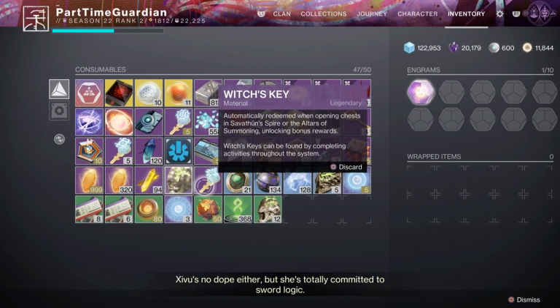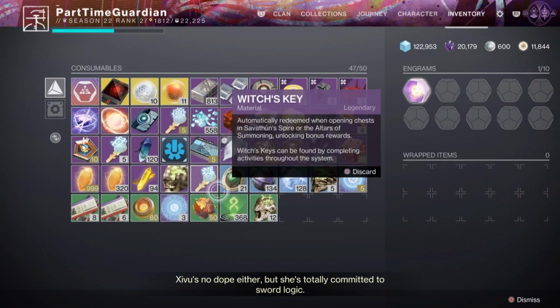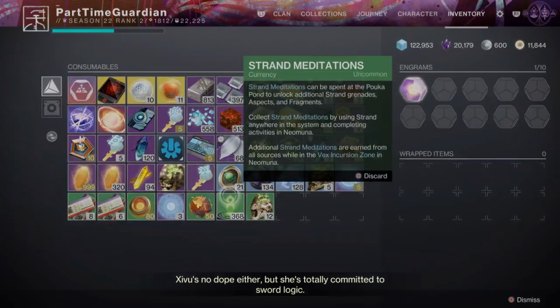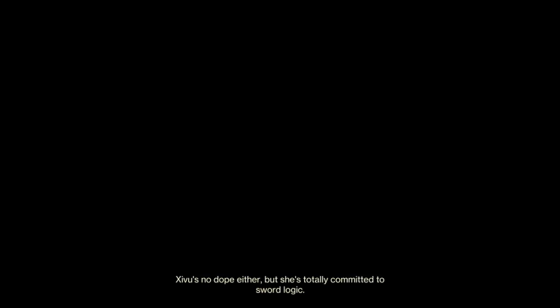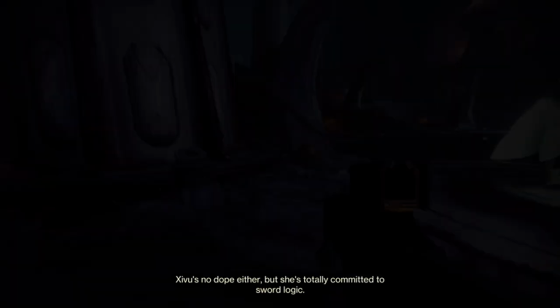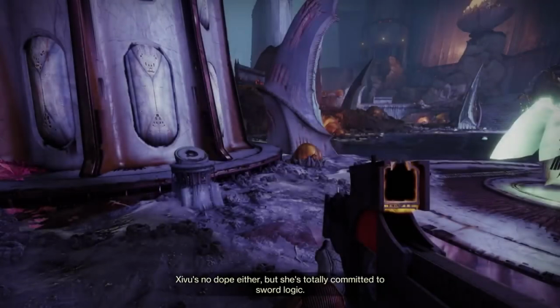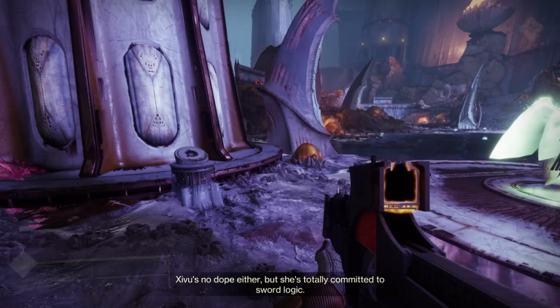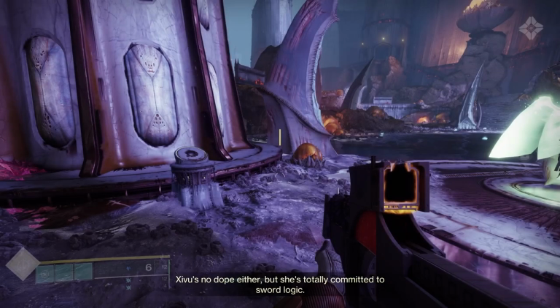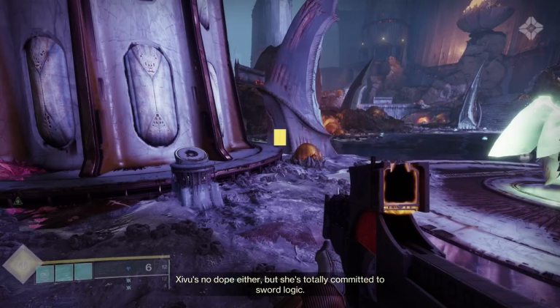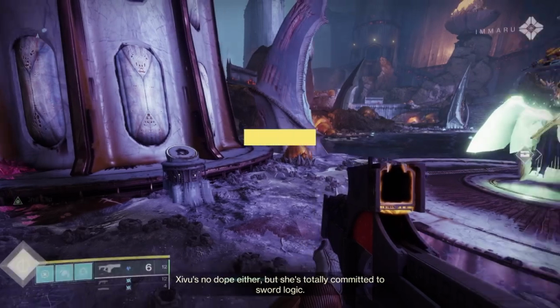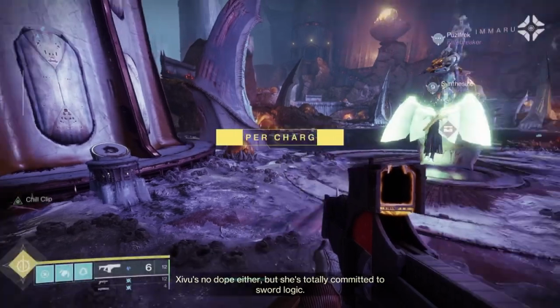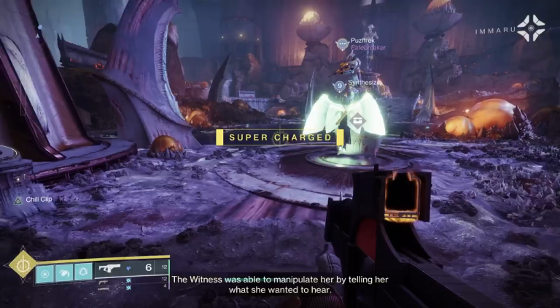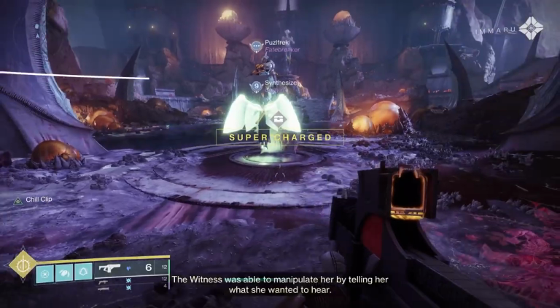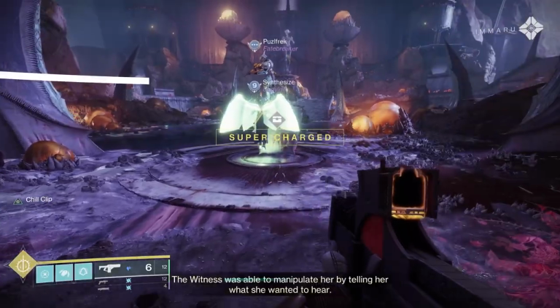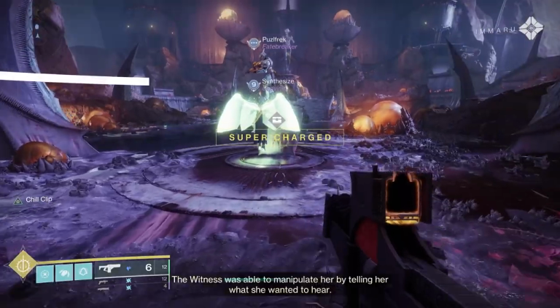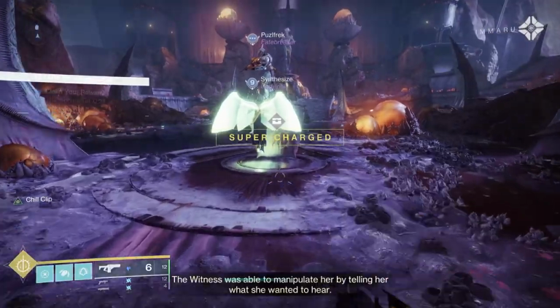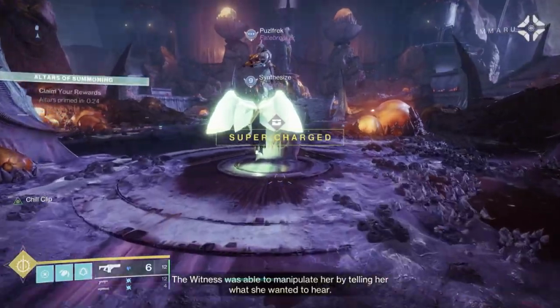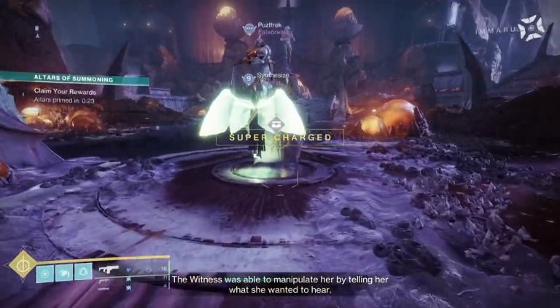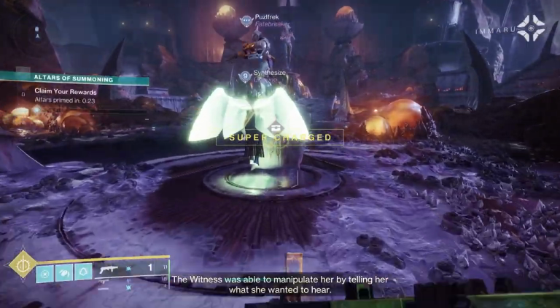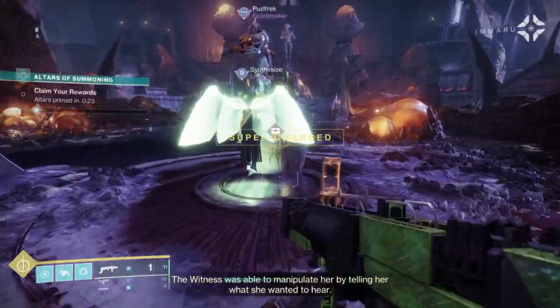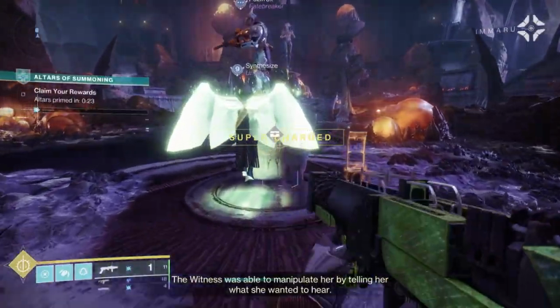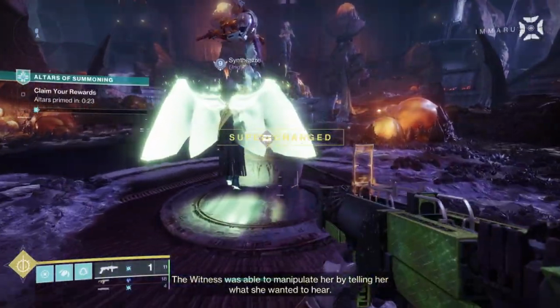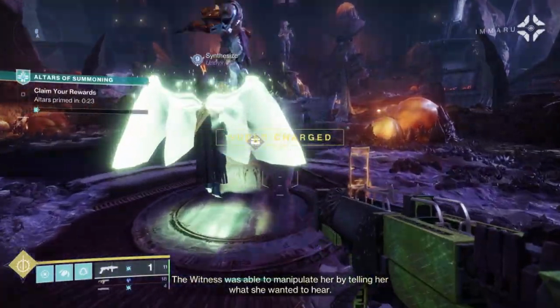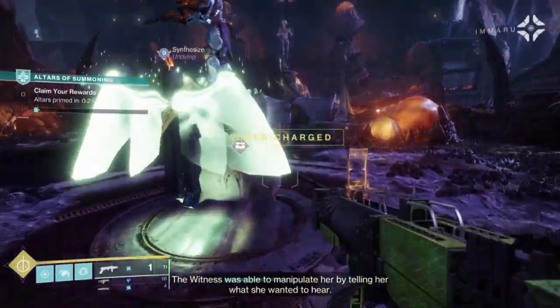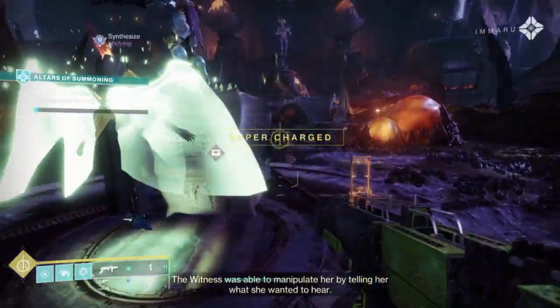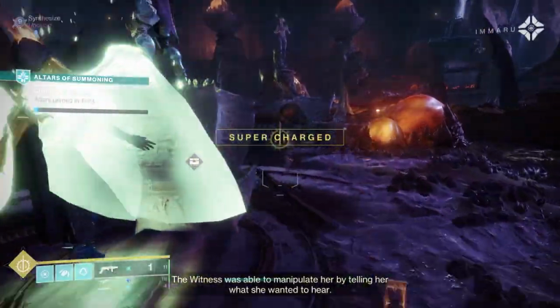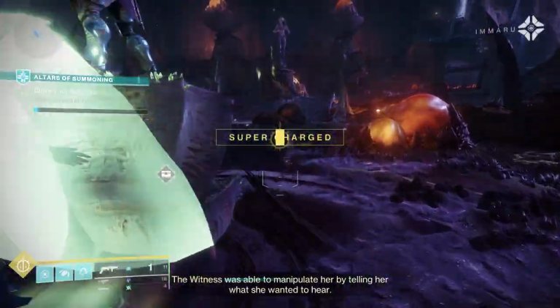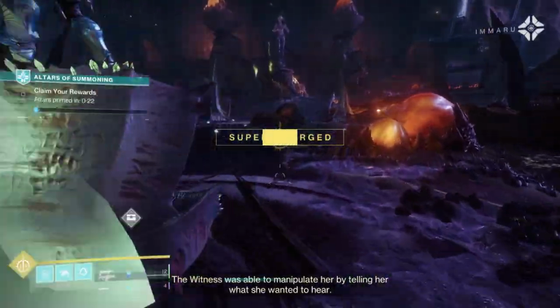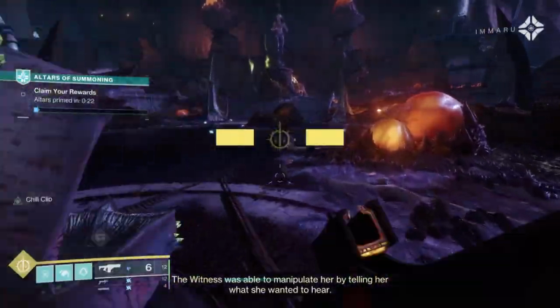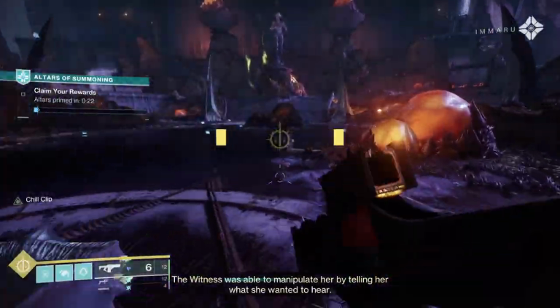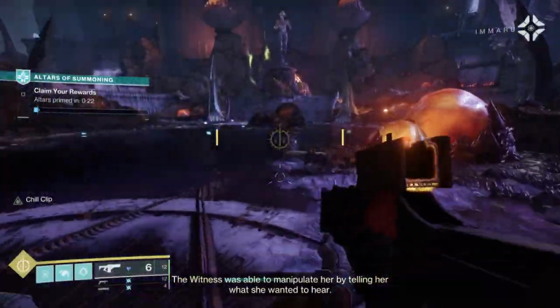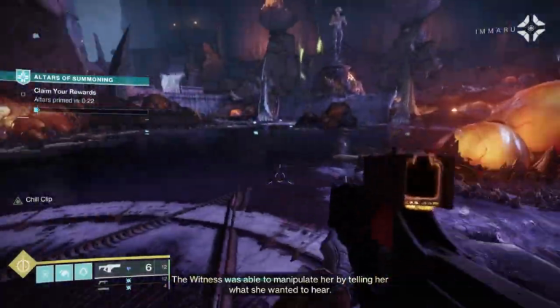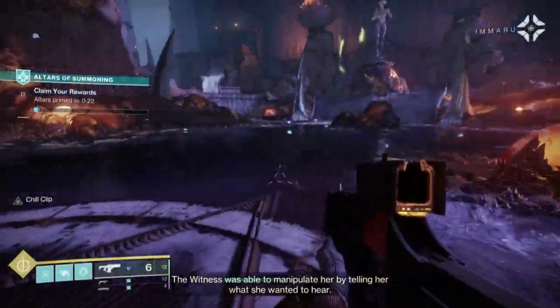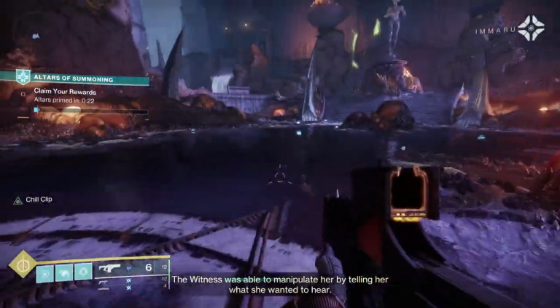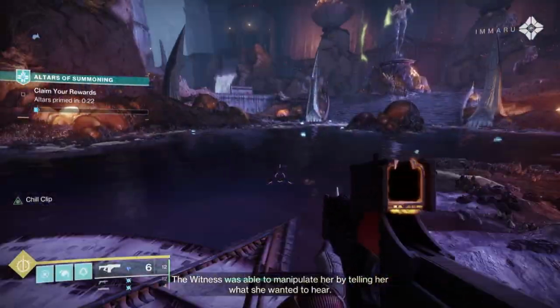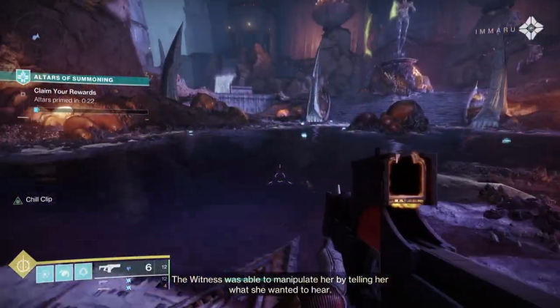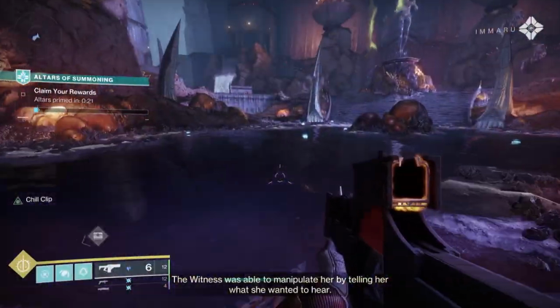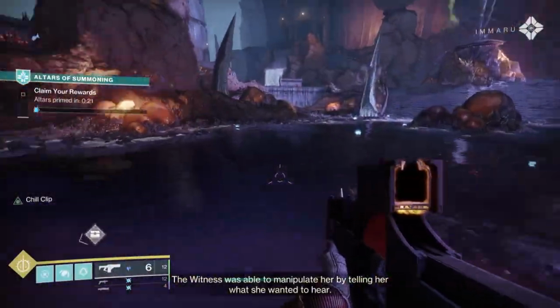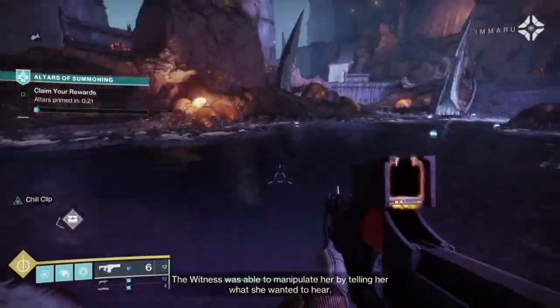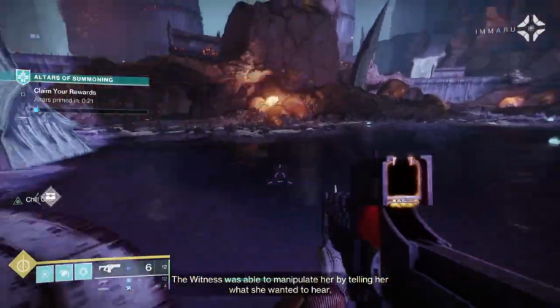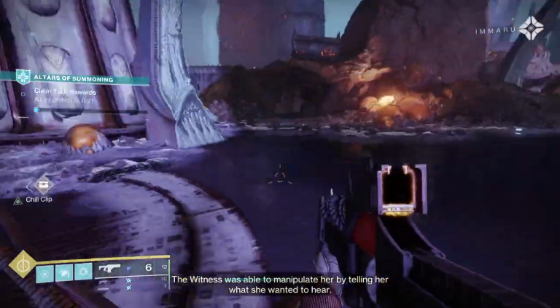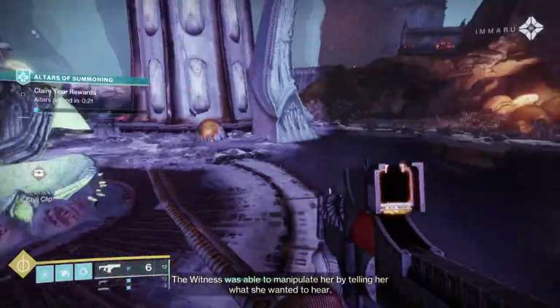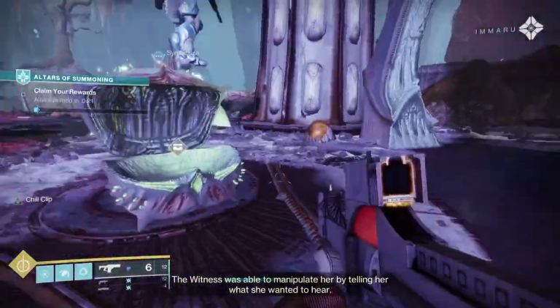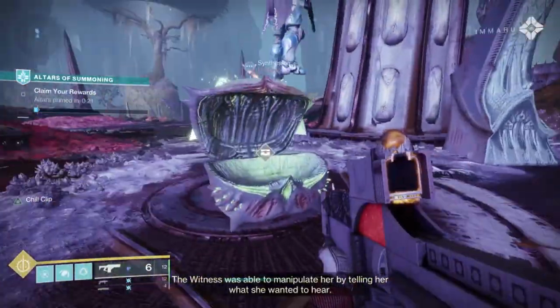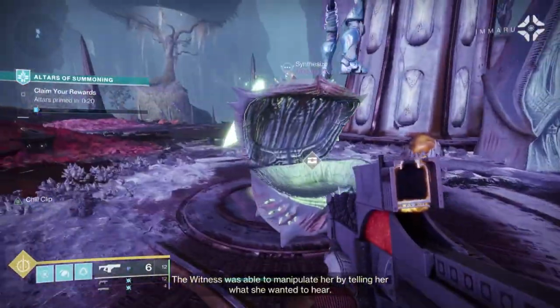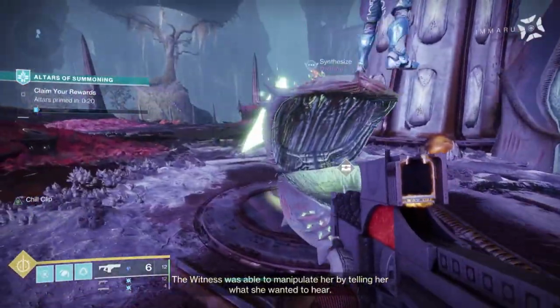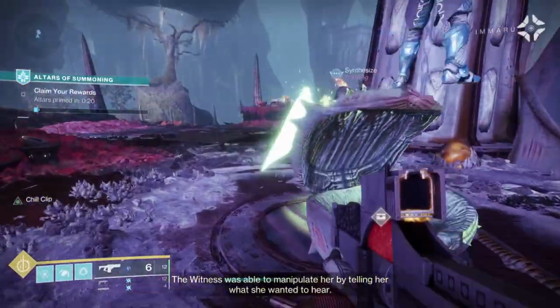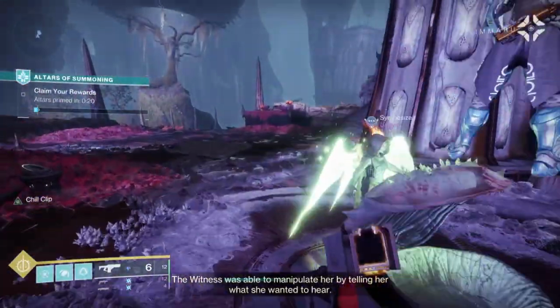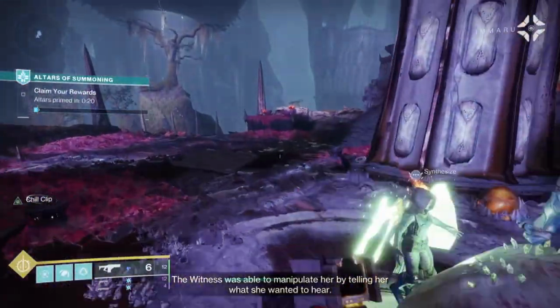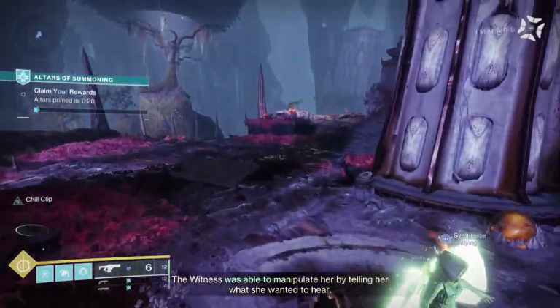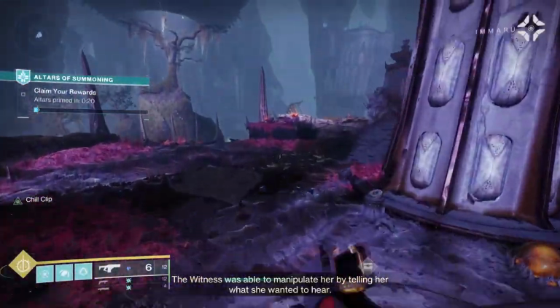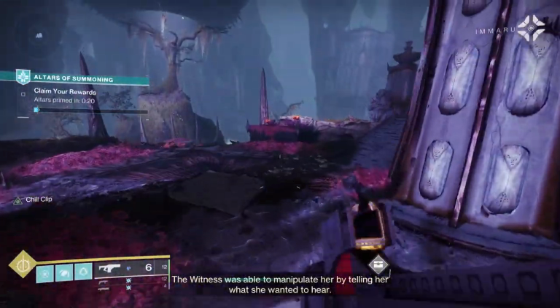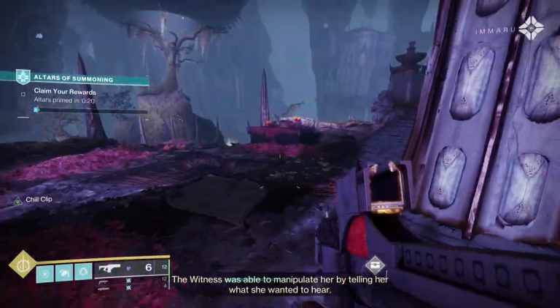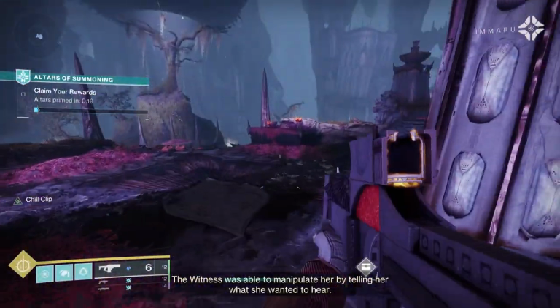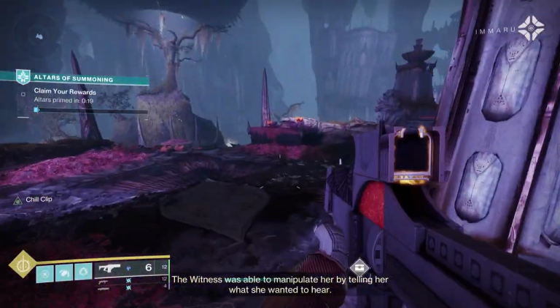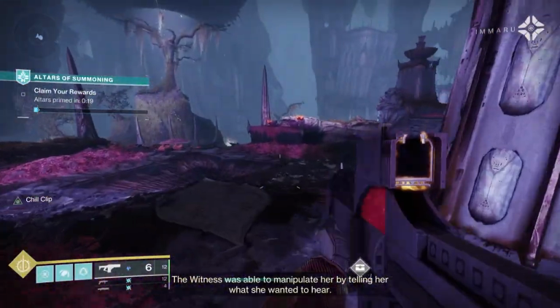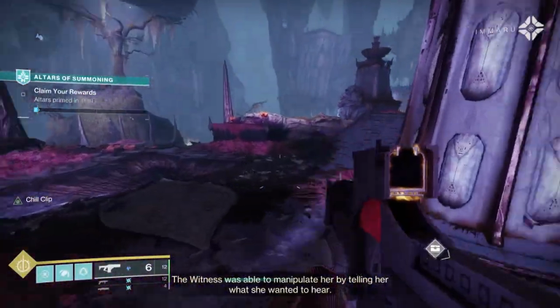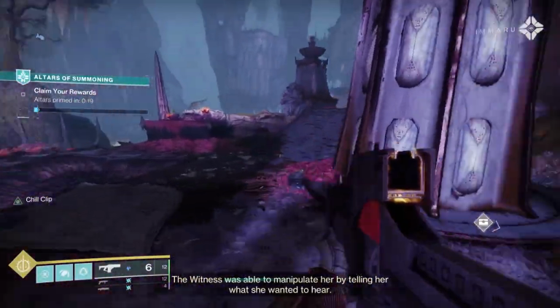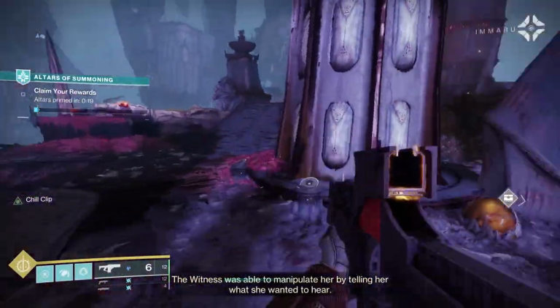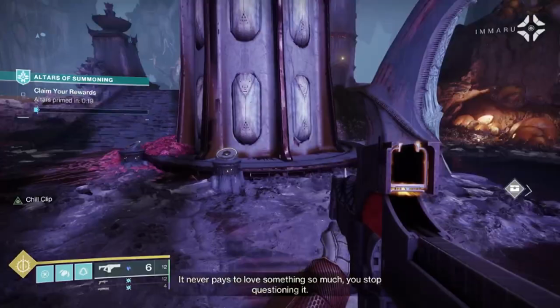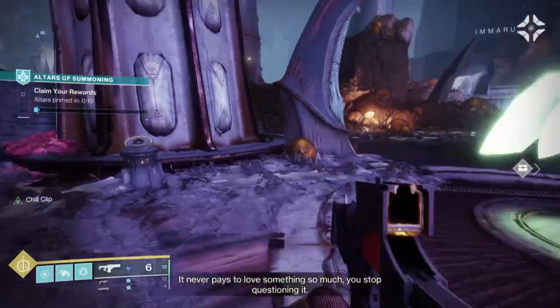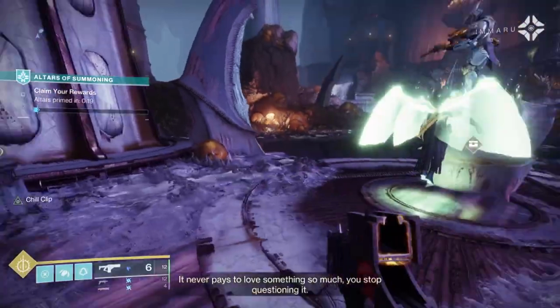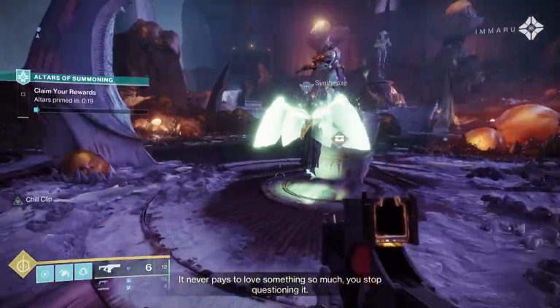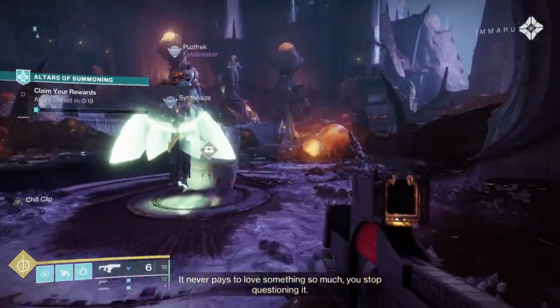Savathun's Spire is more of a general three-player matchmaking activity, while the Altar of Summoning is almost like Blind Well, but it's instanced.